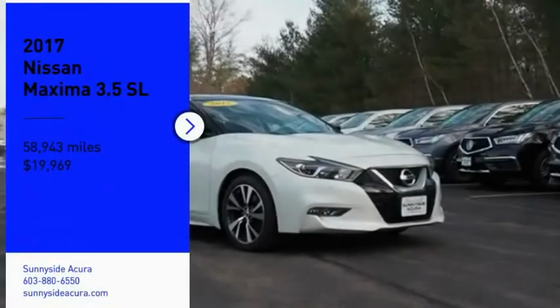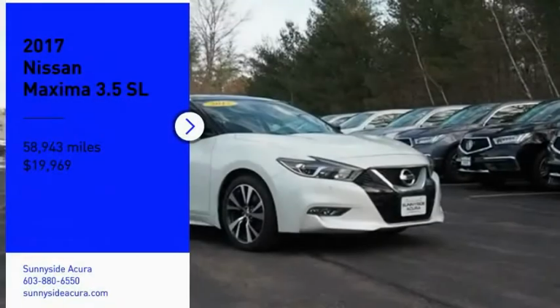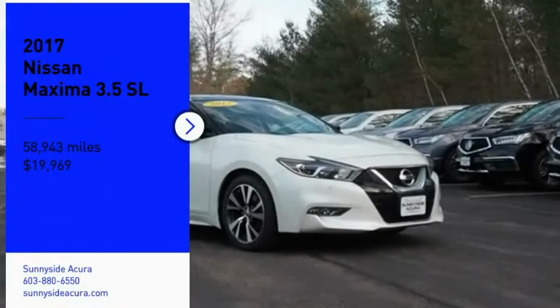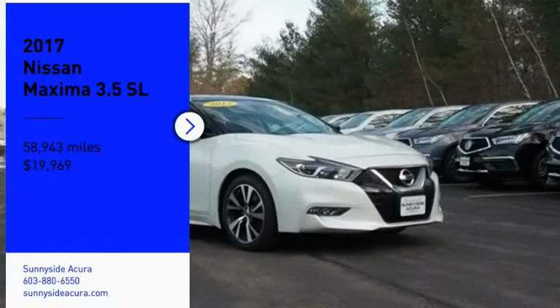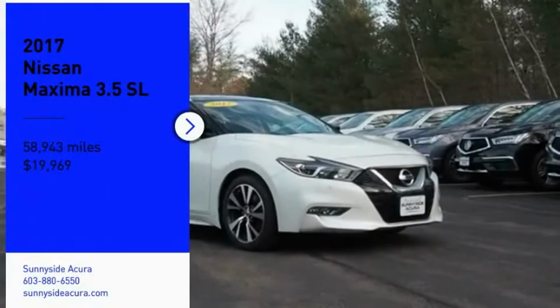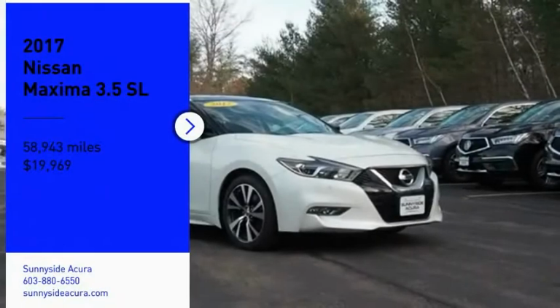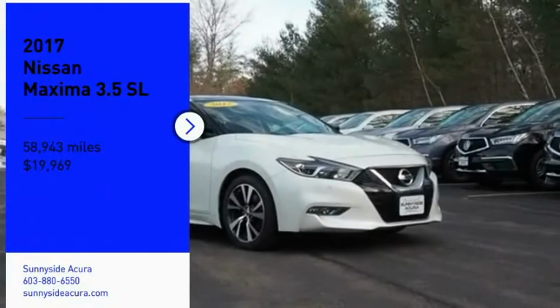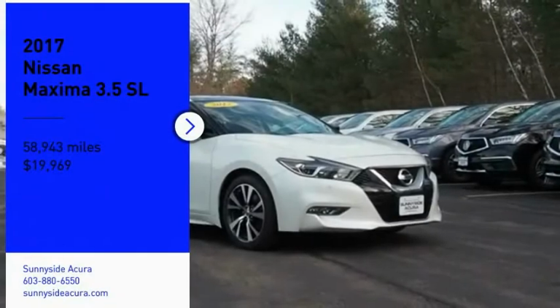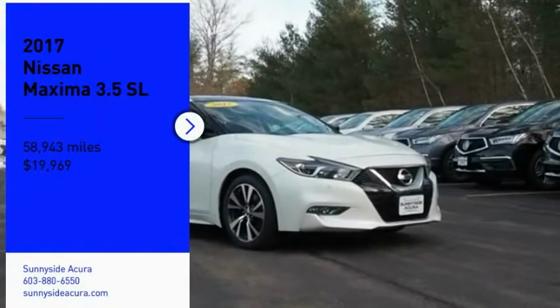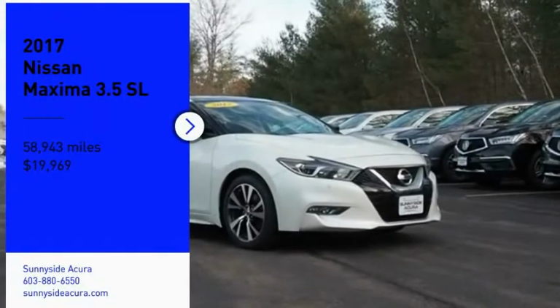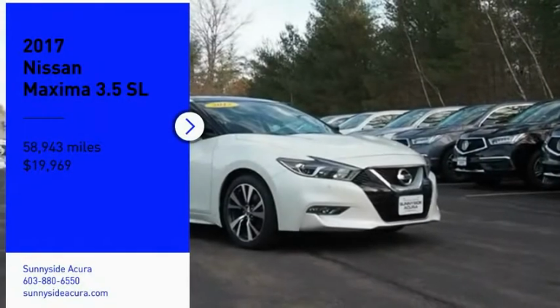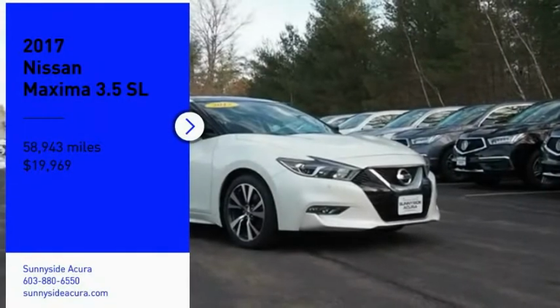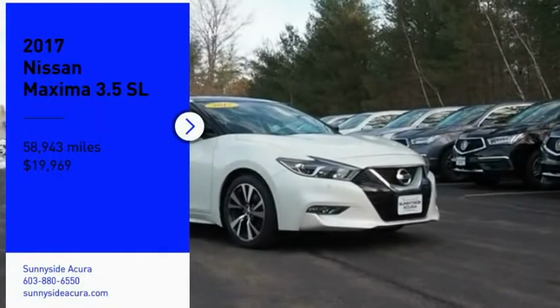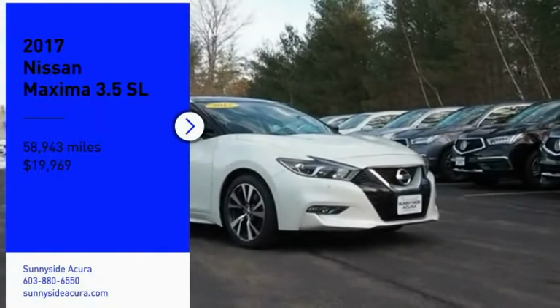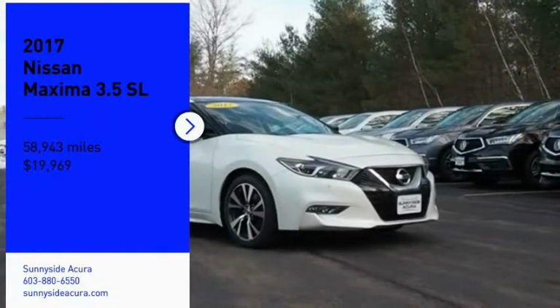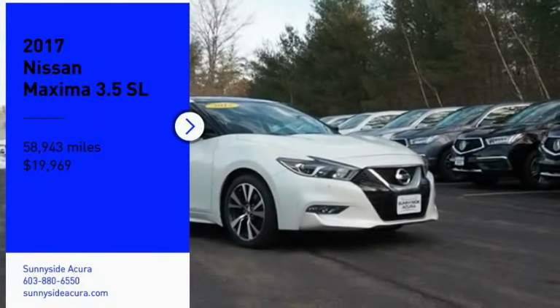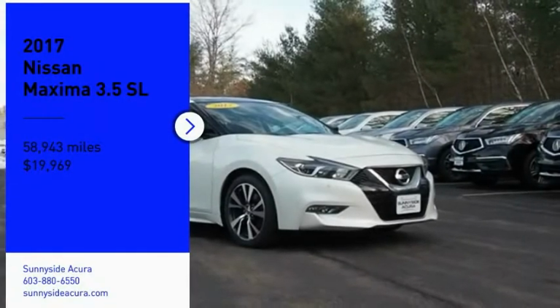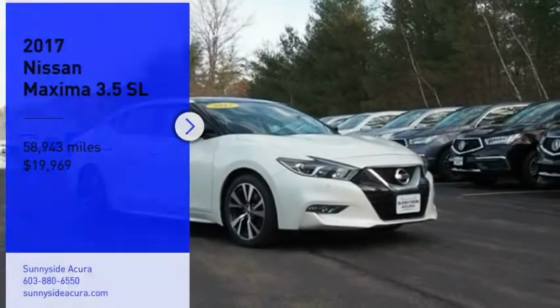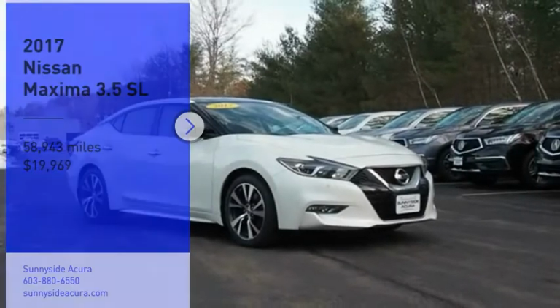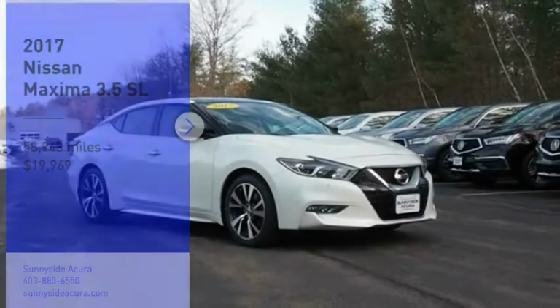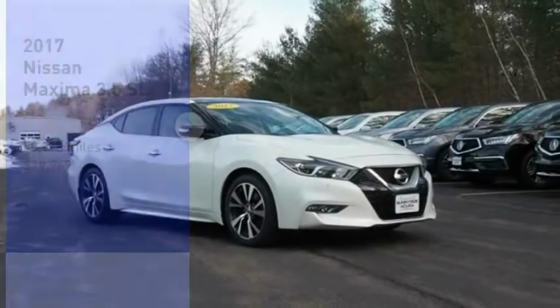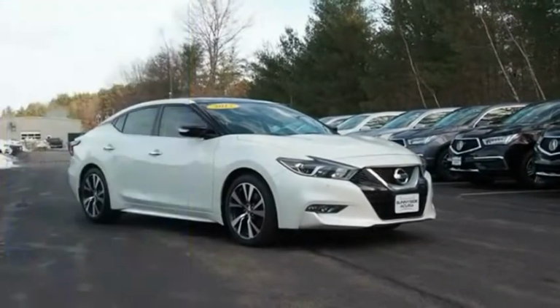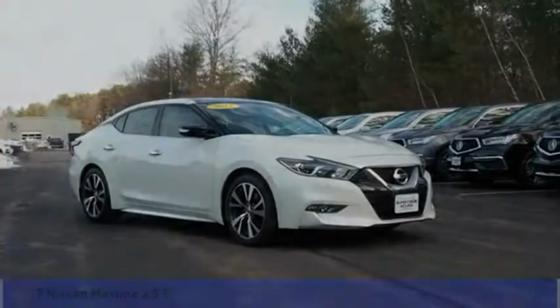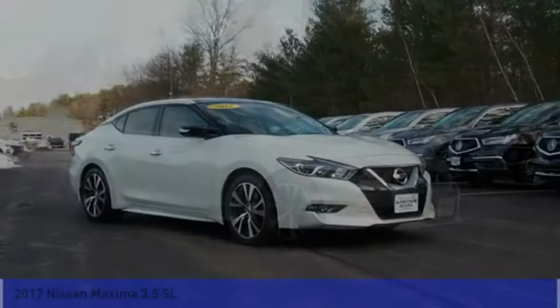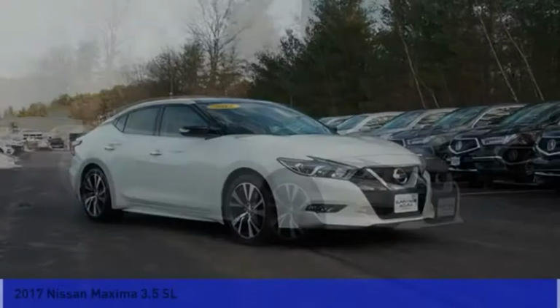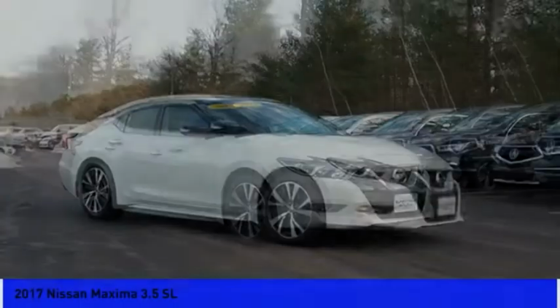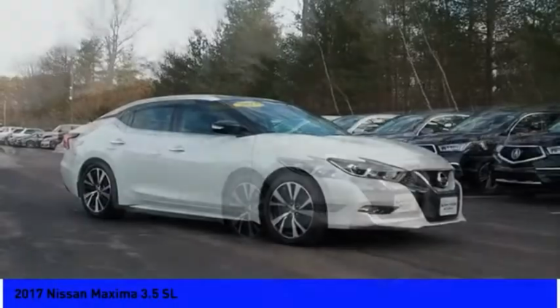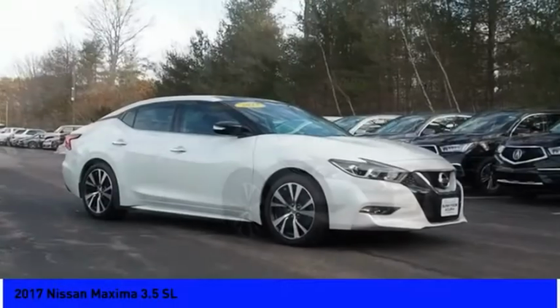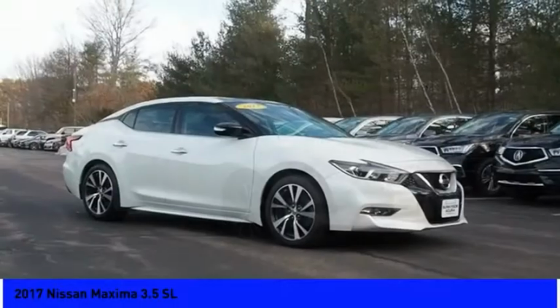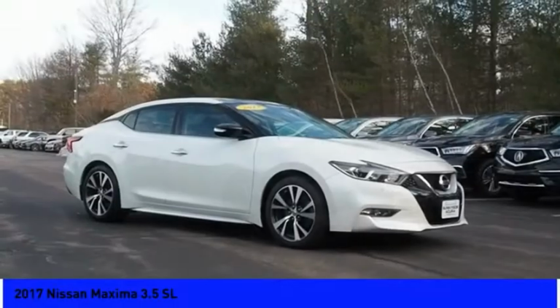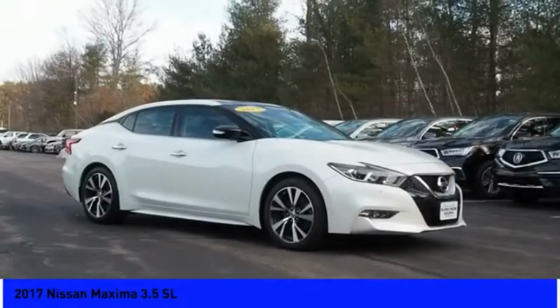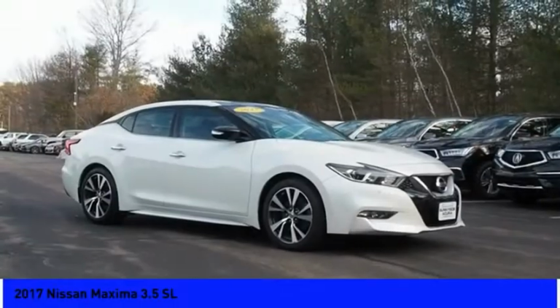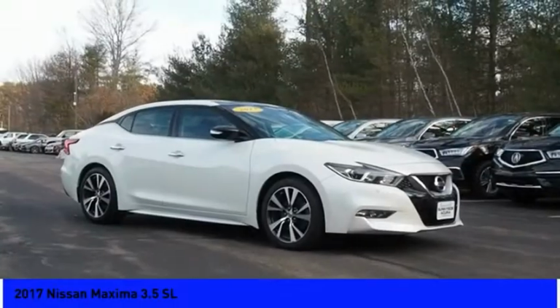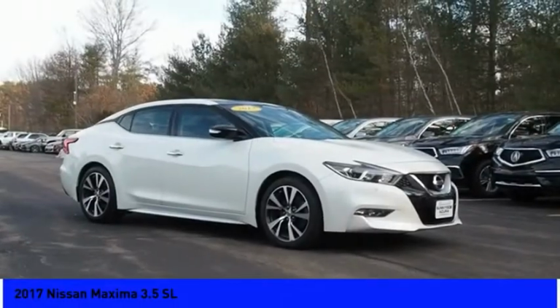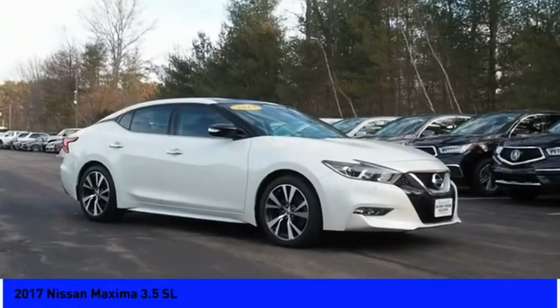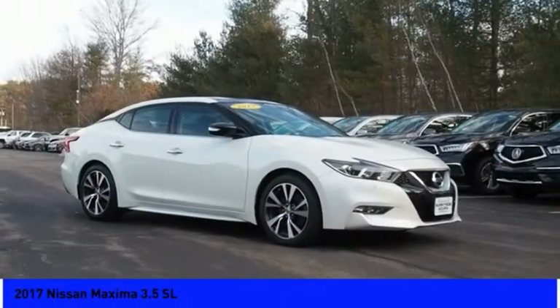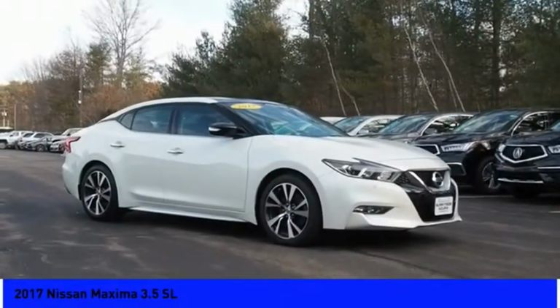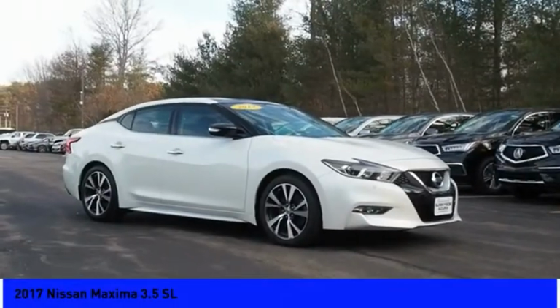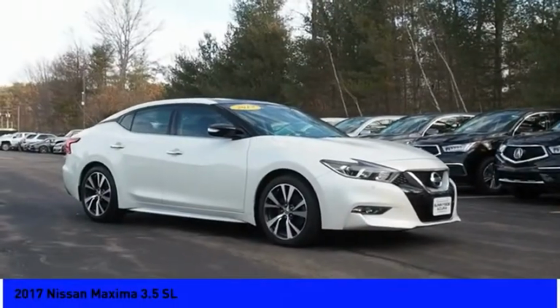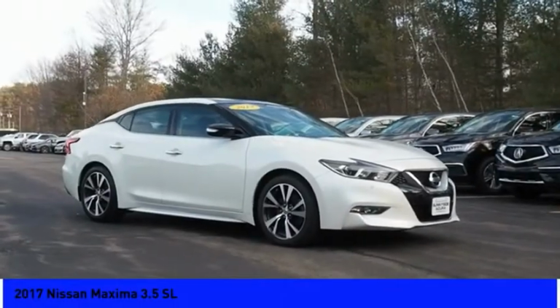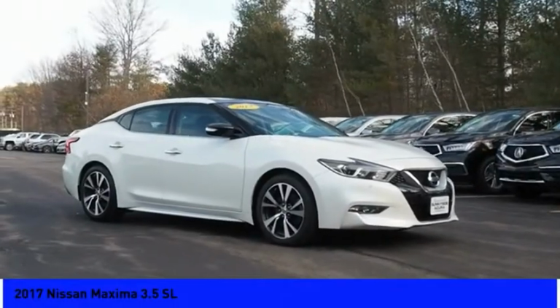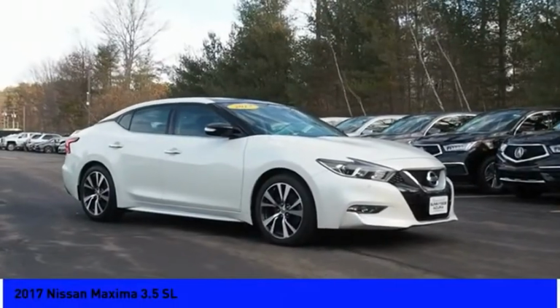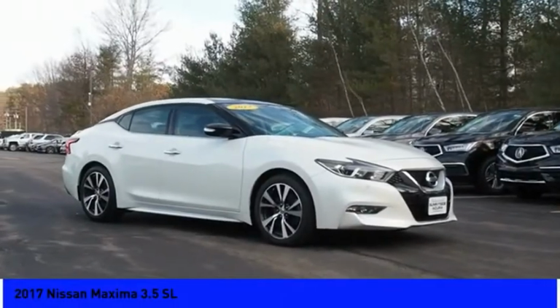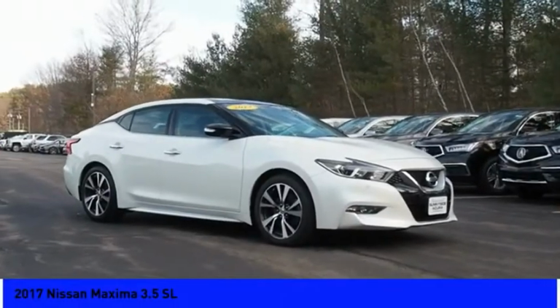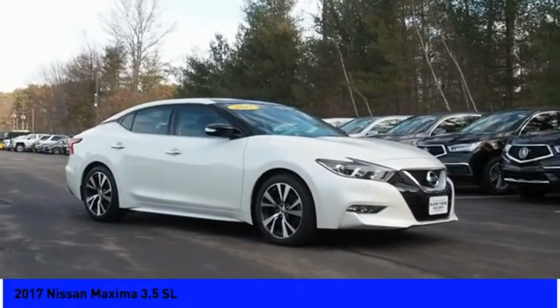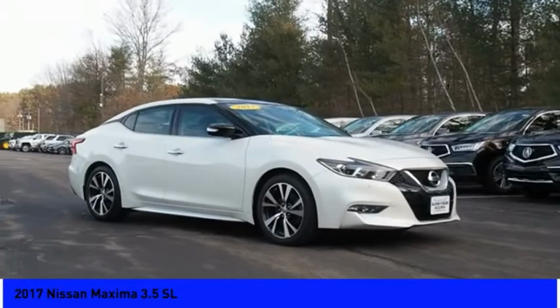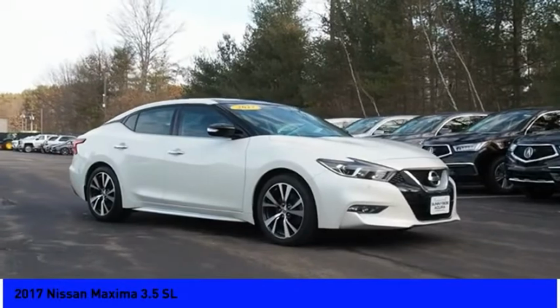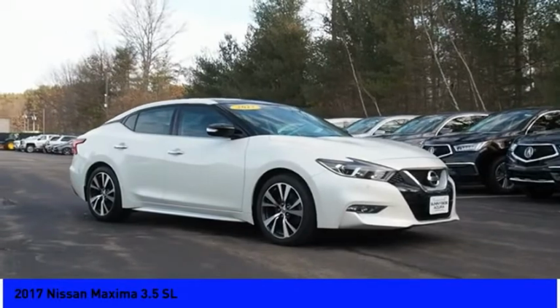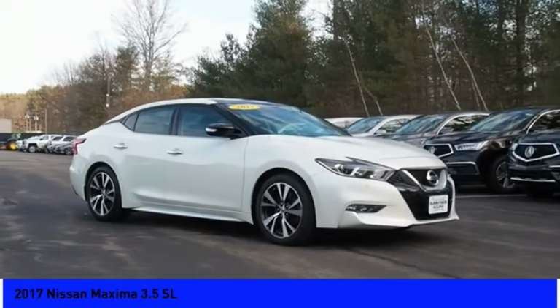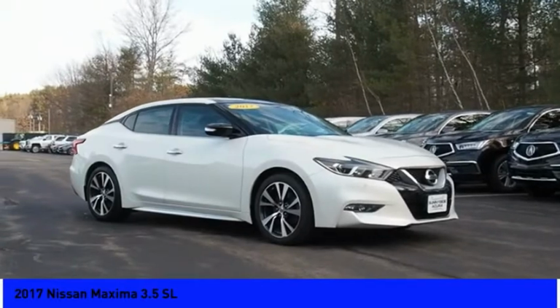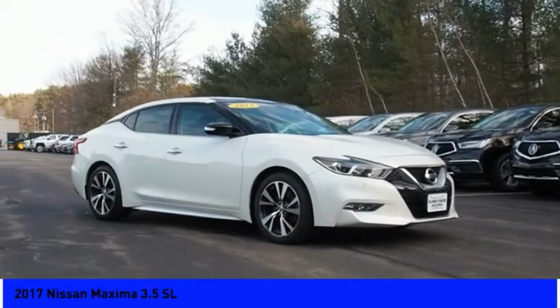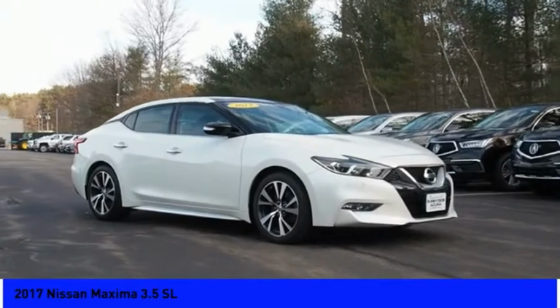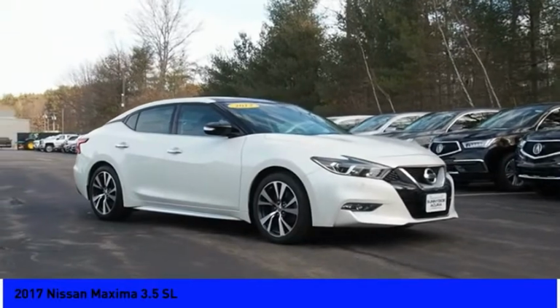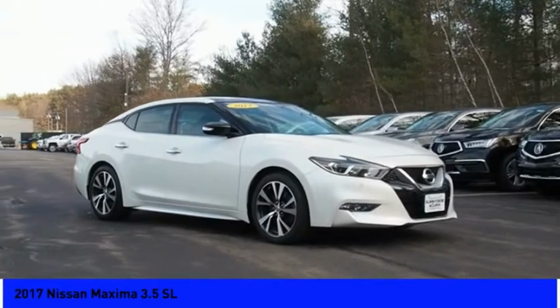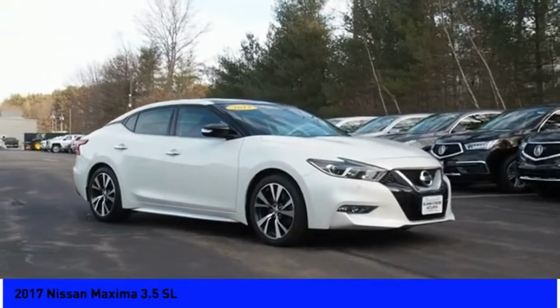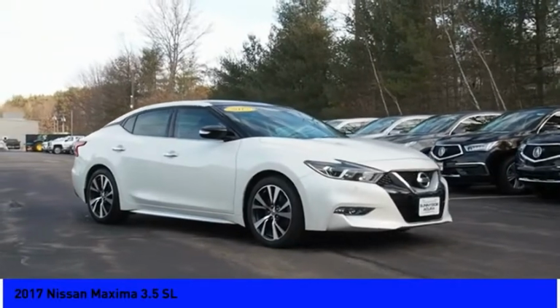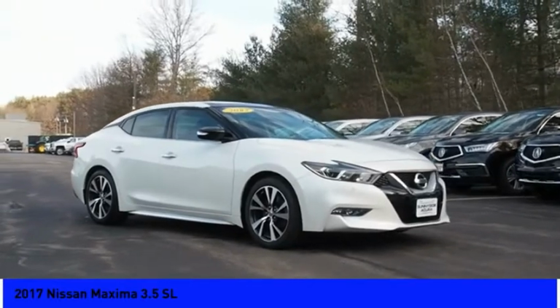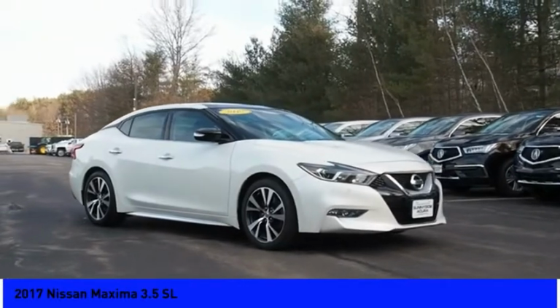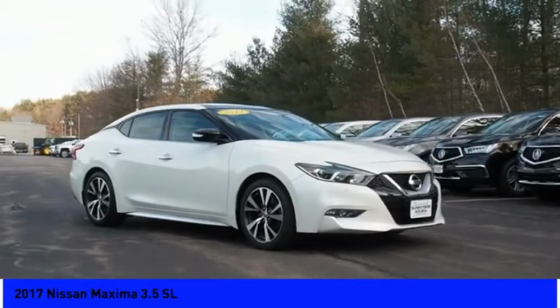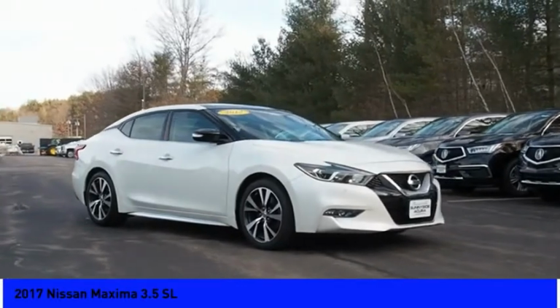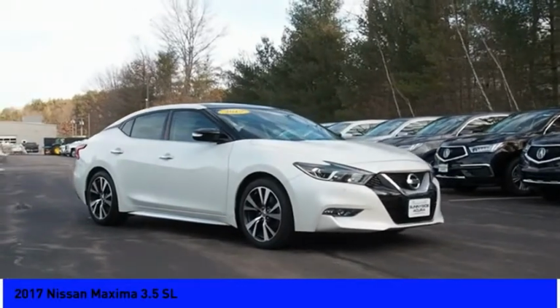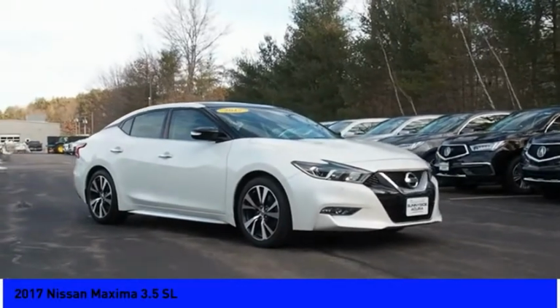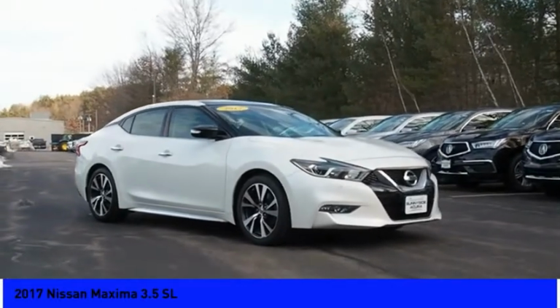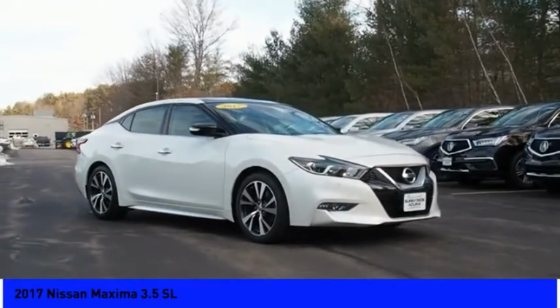Stop by and take a look at the 2017 Maxima. Maxima offers elegance with an edge.